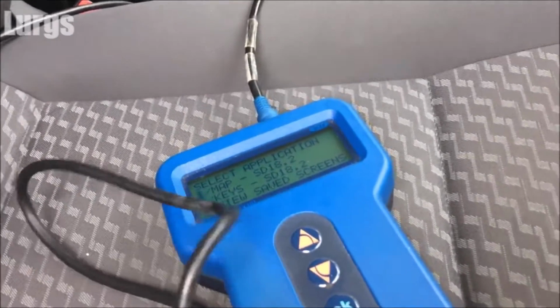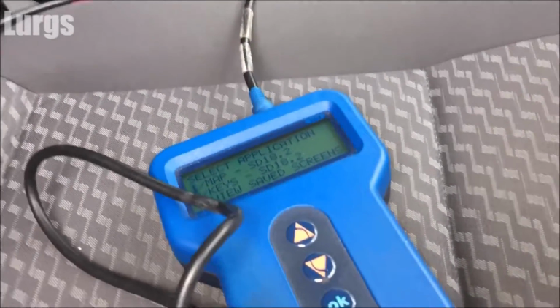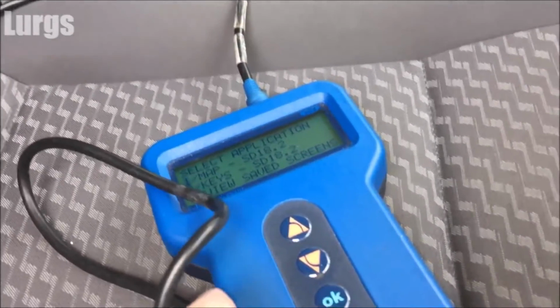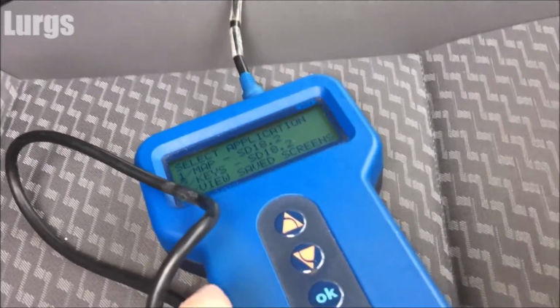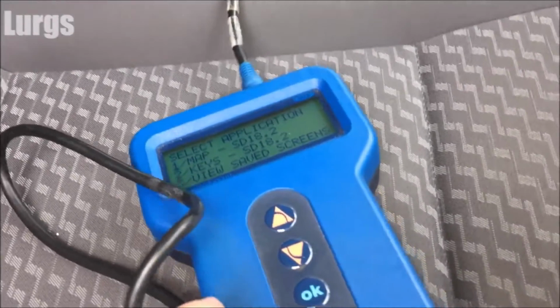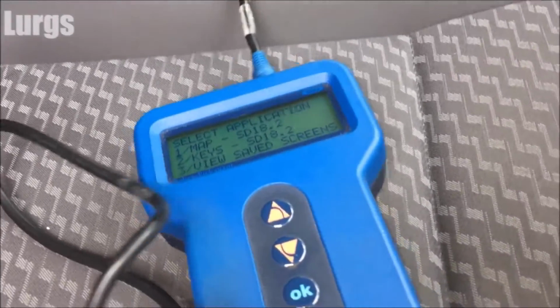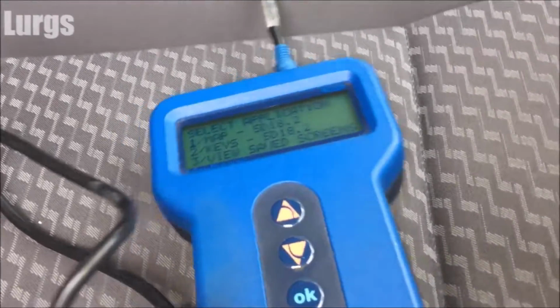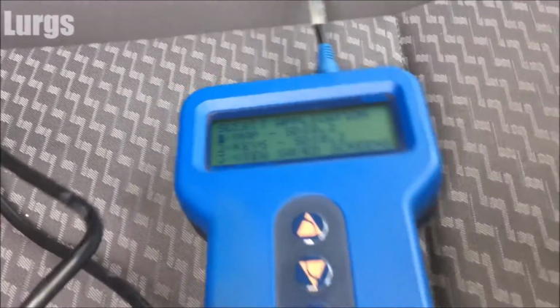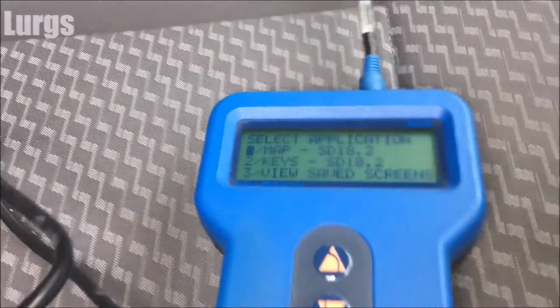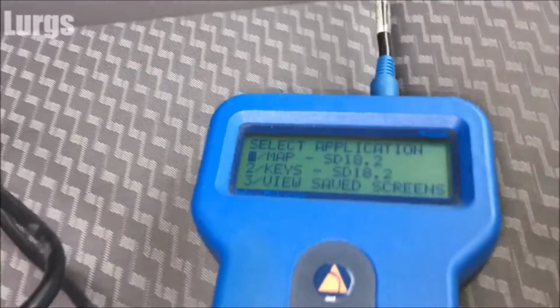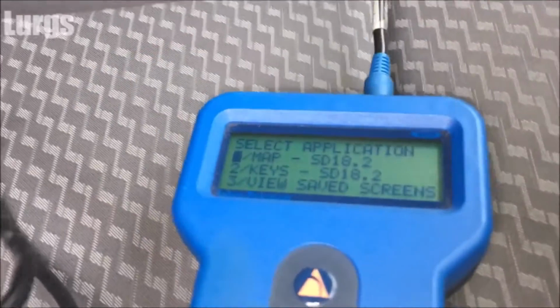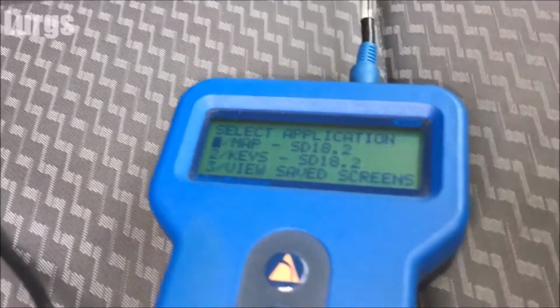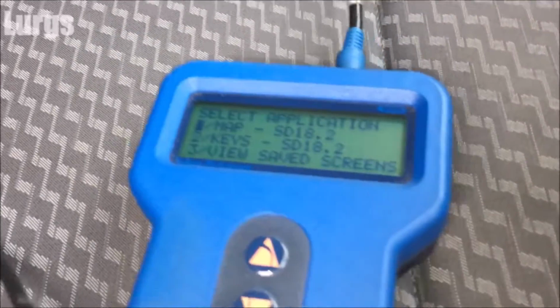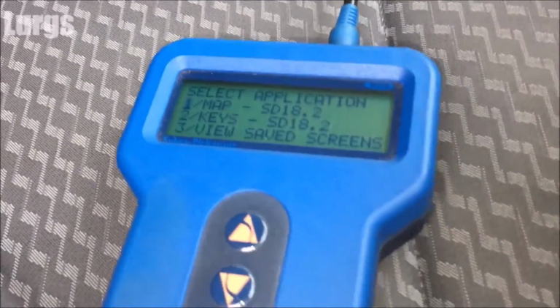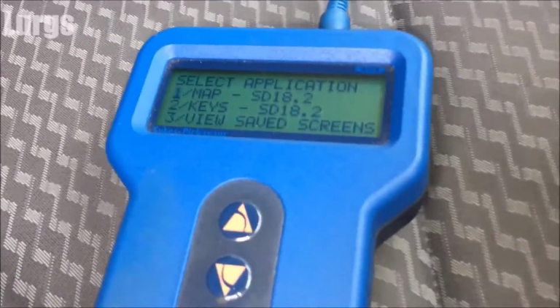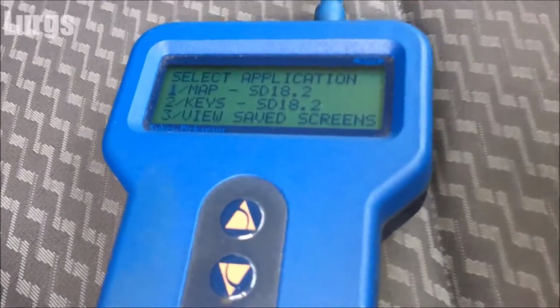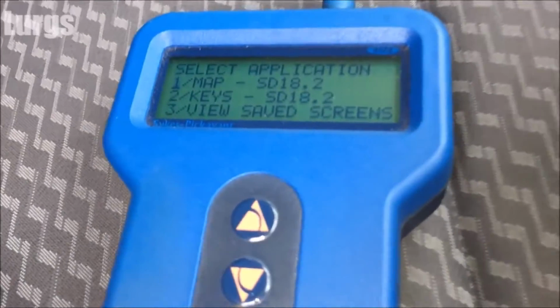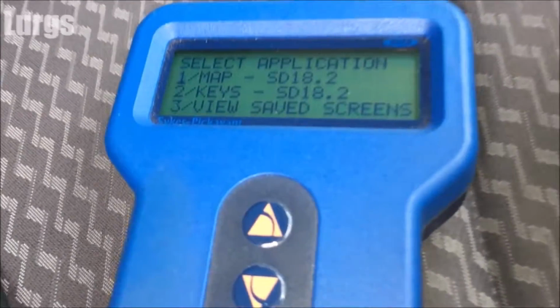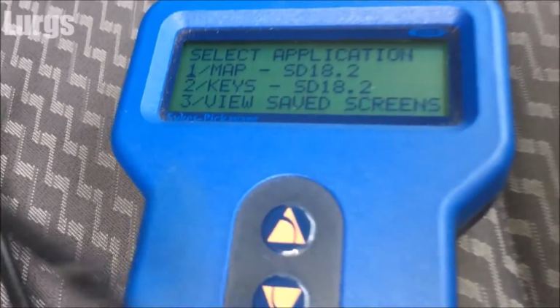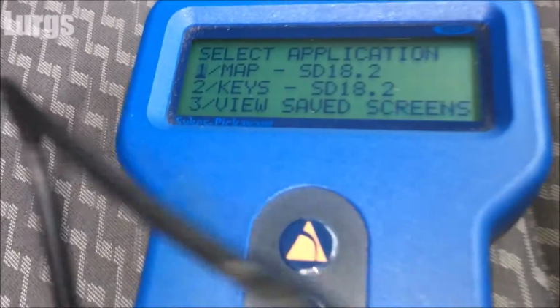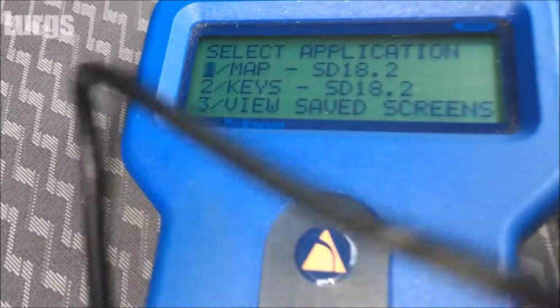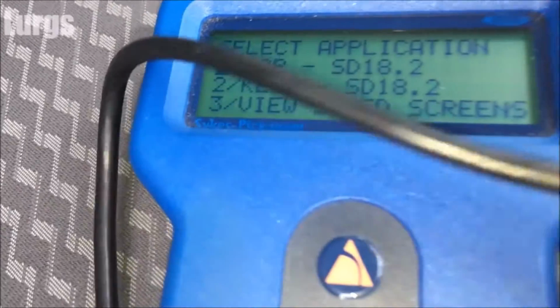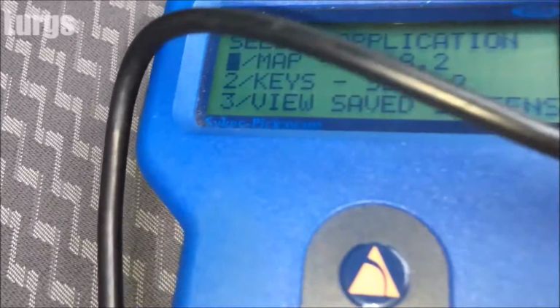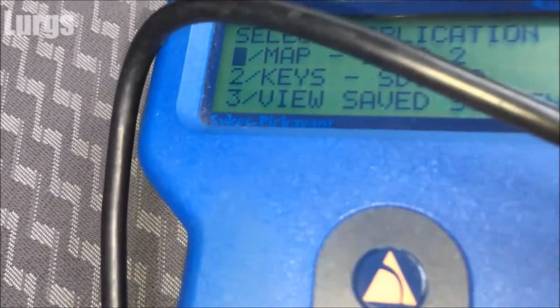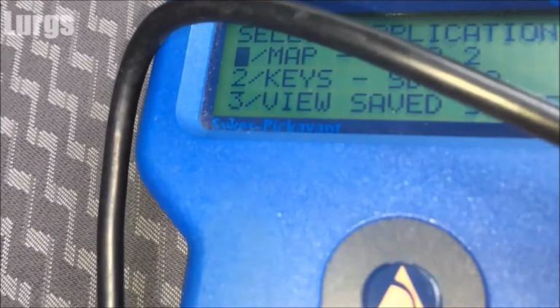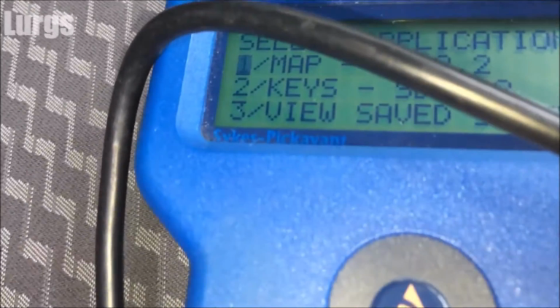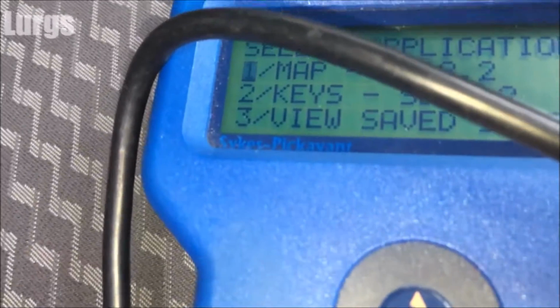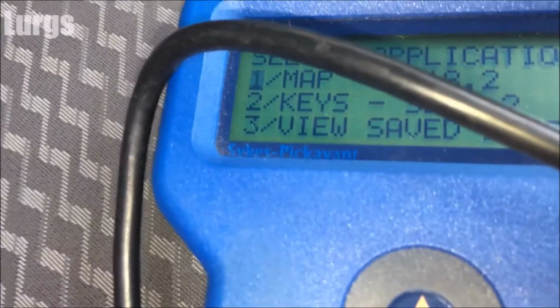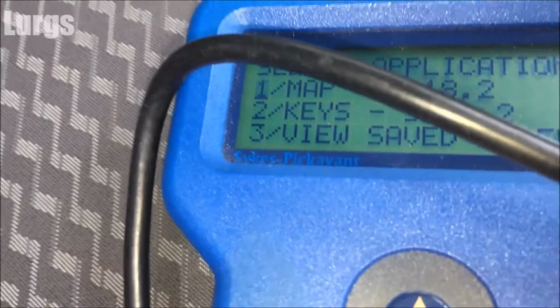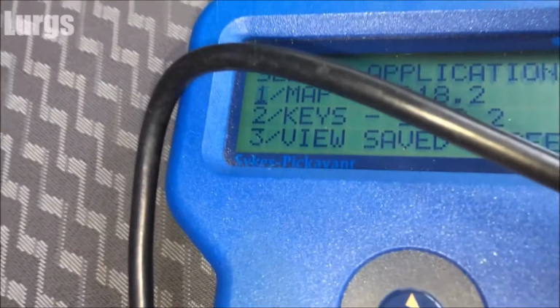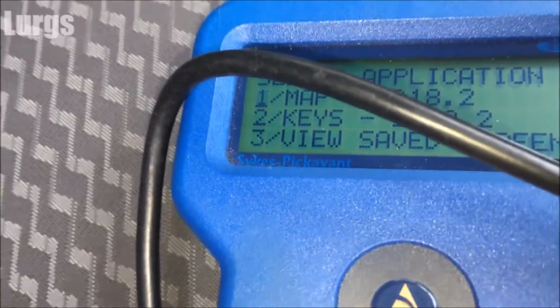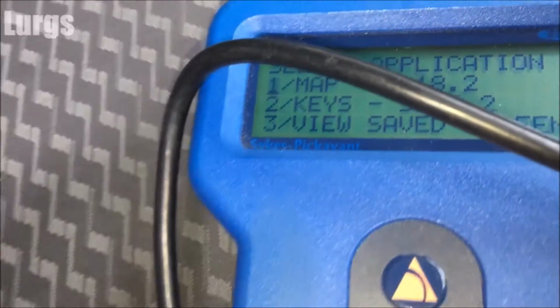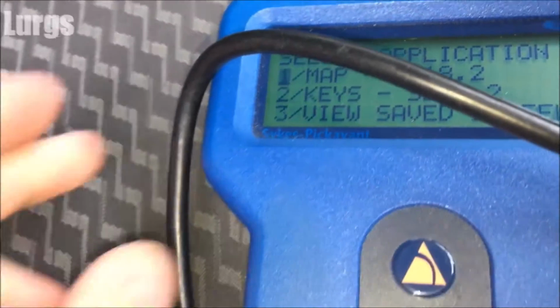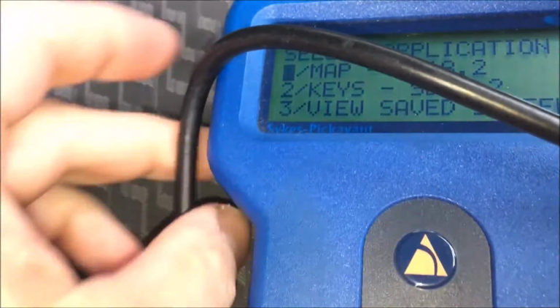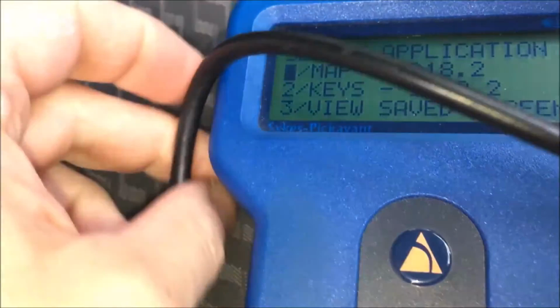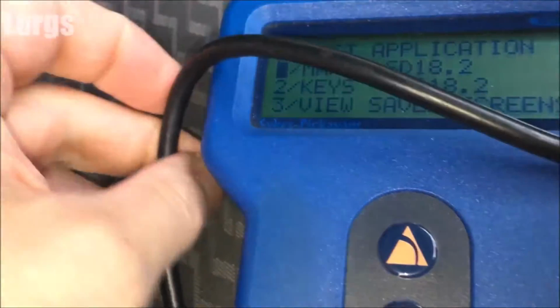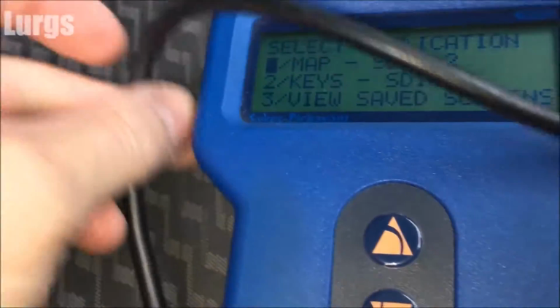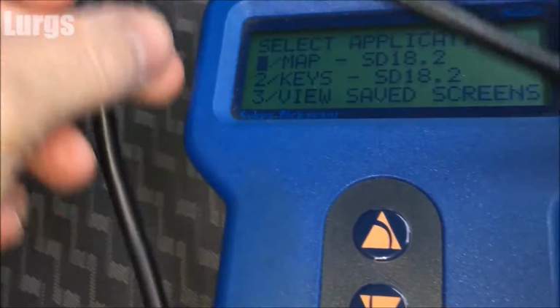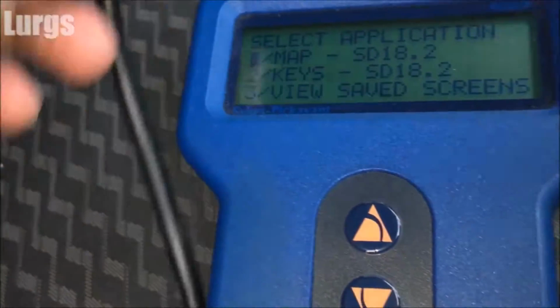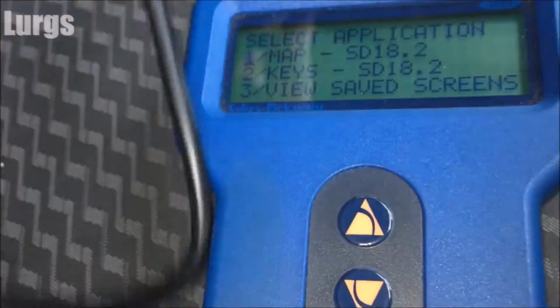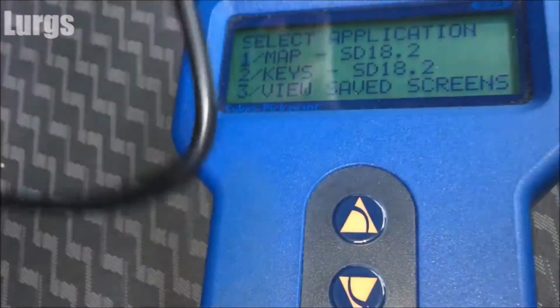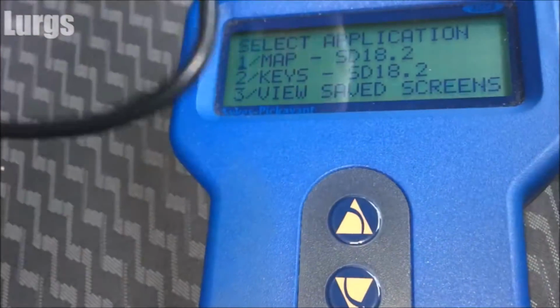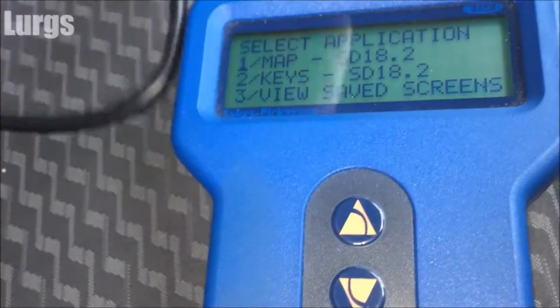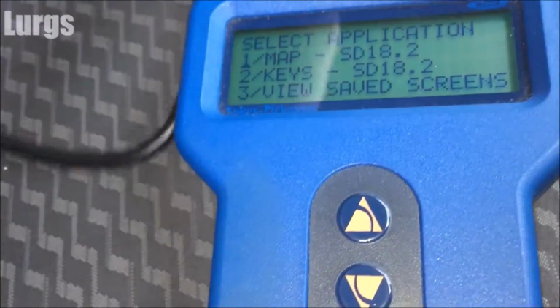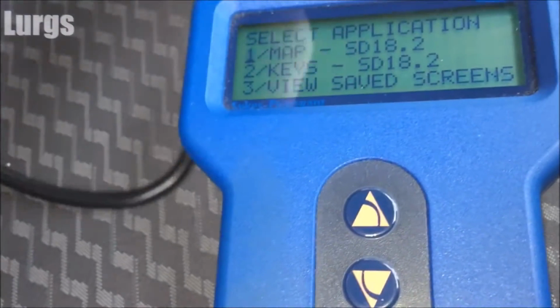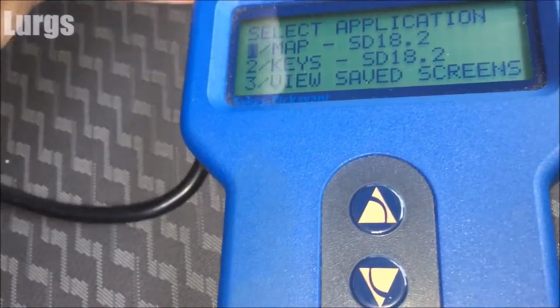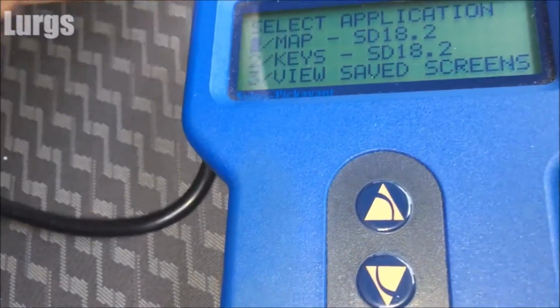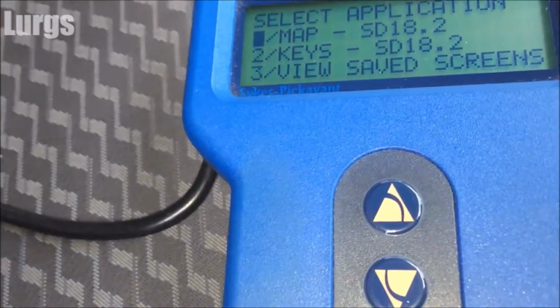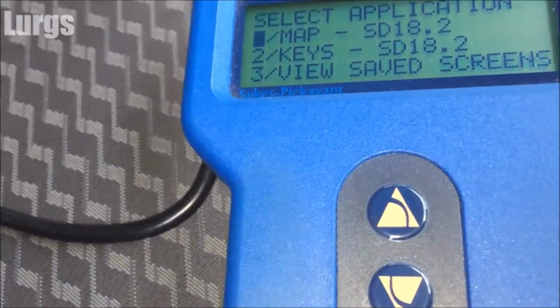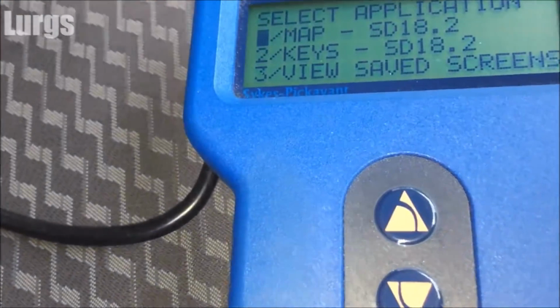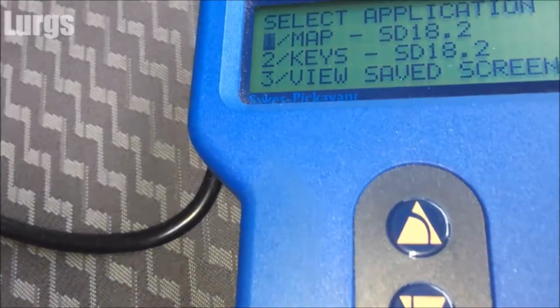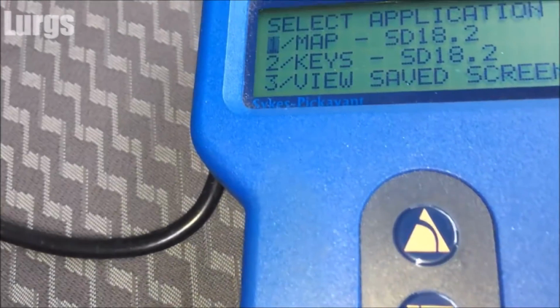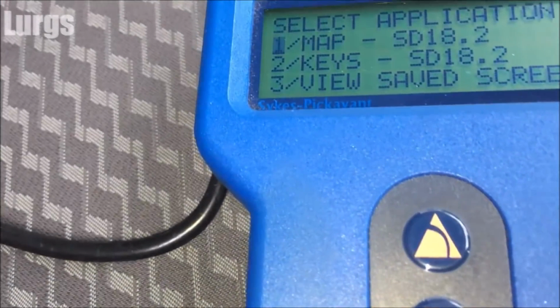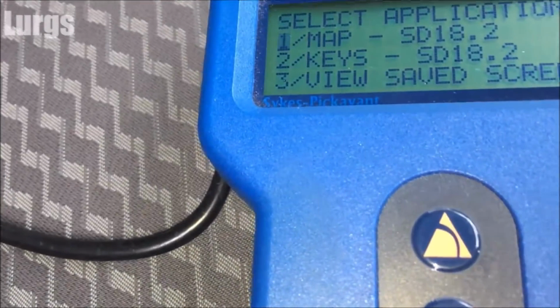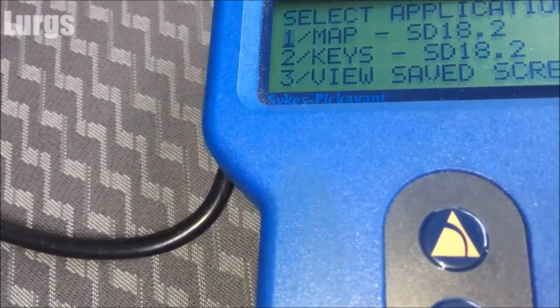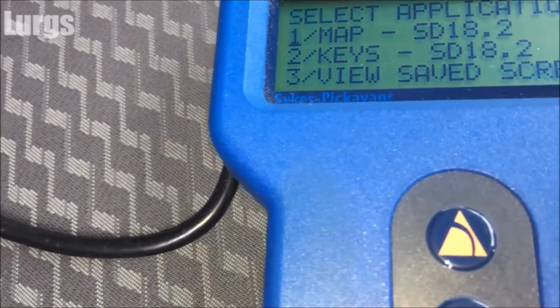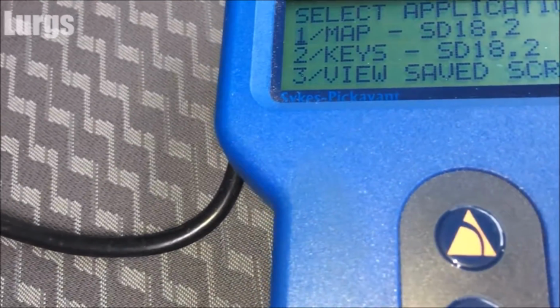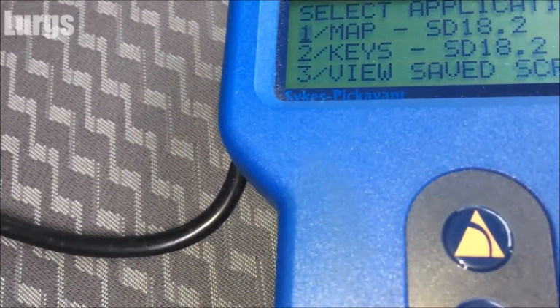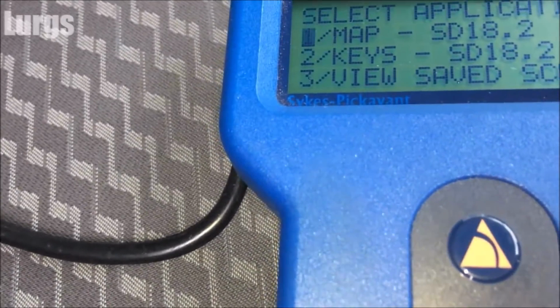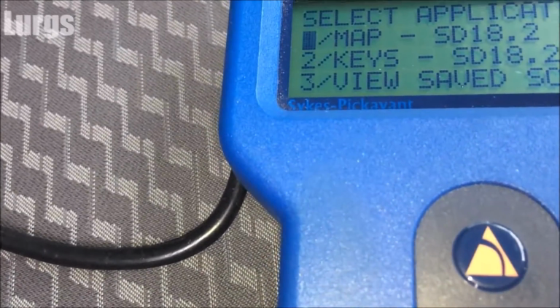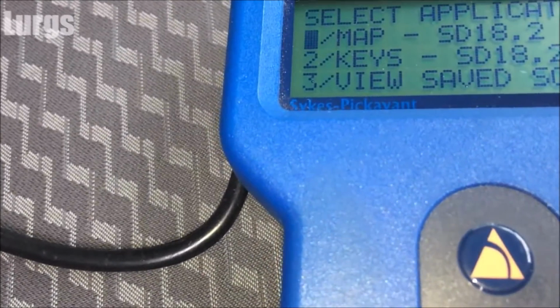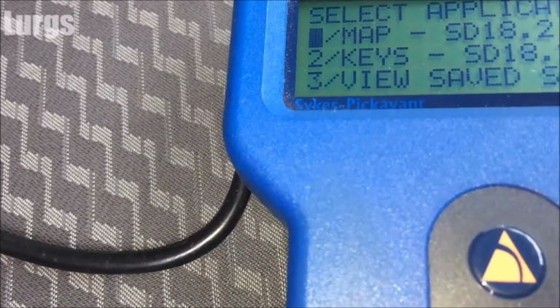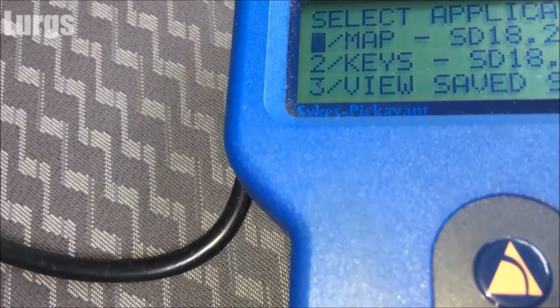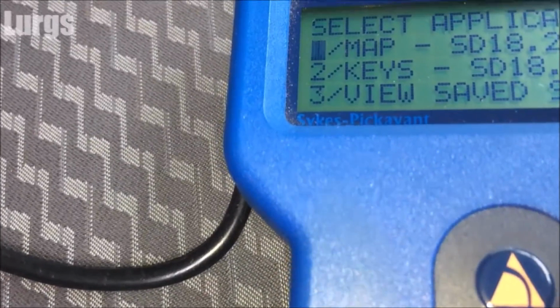My advice is to get one of these readers. Make sure you get one that's compatible with your vehicle, because they all vary quite a lot.